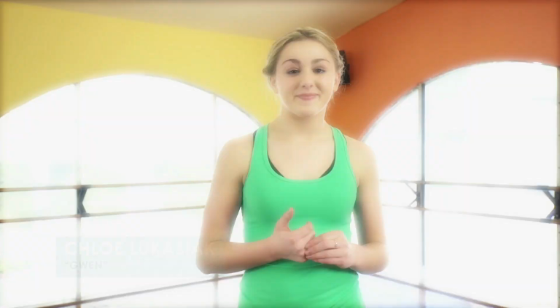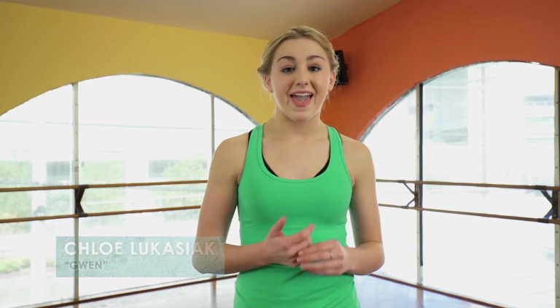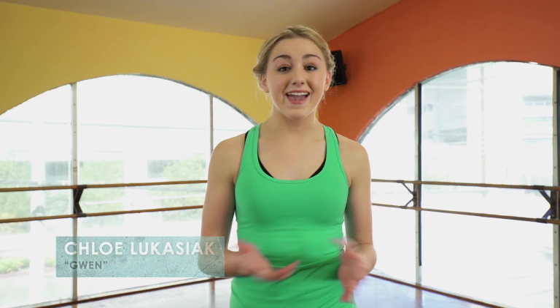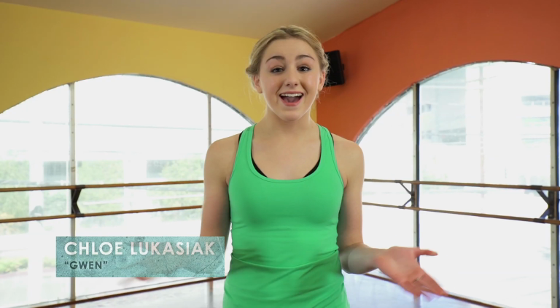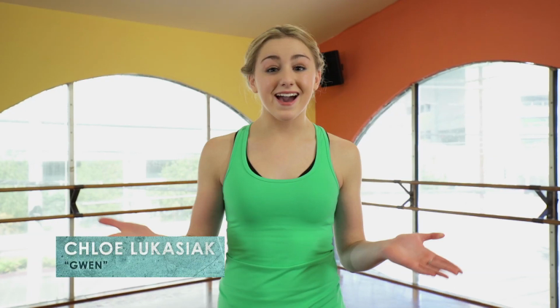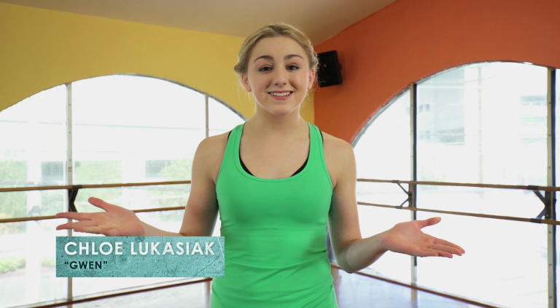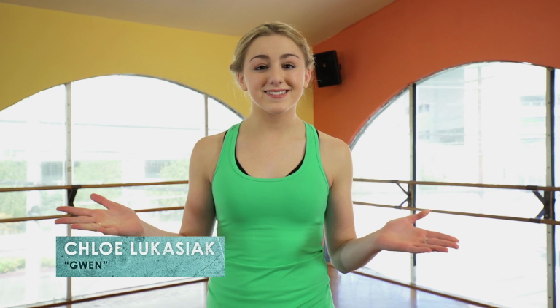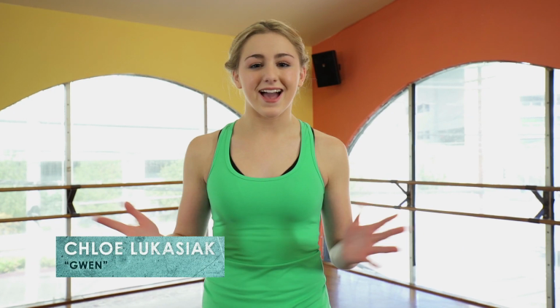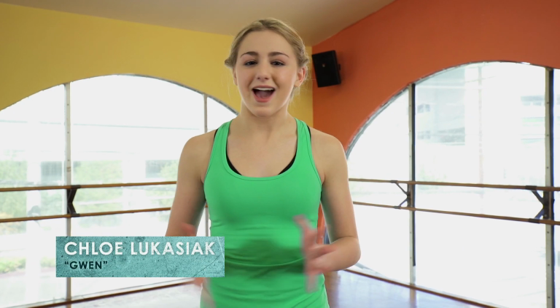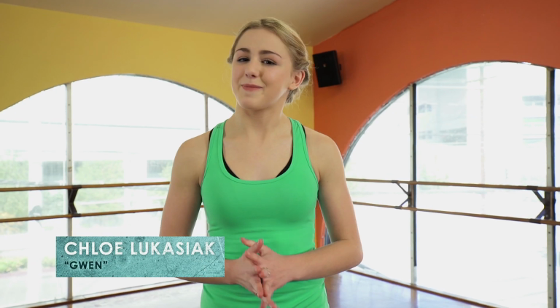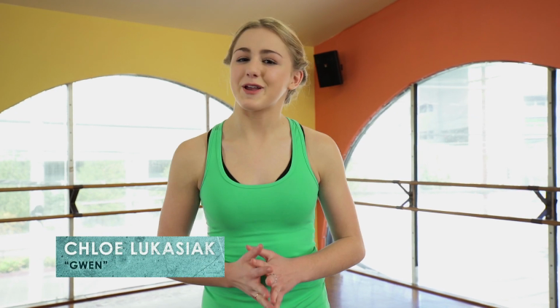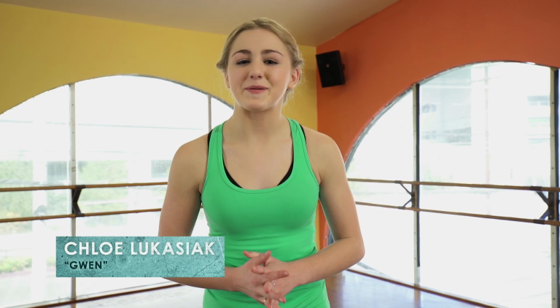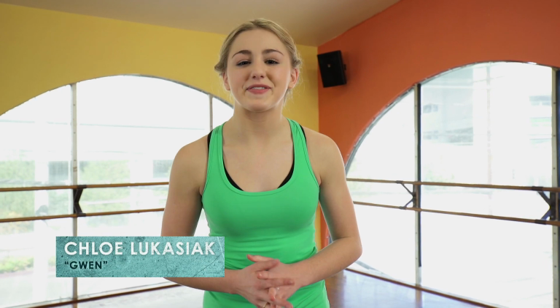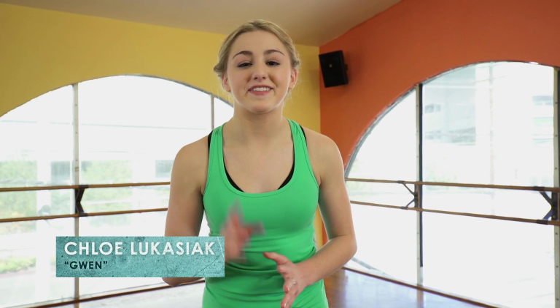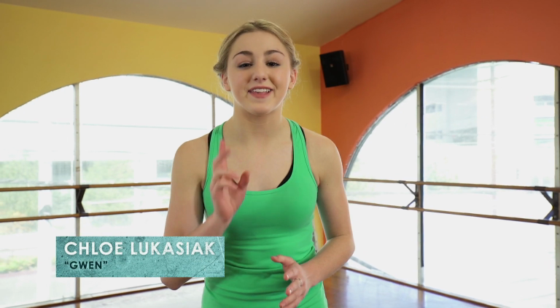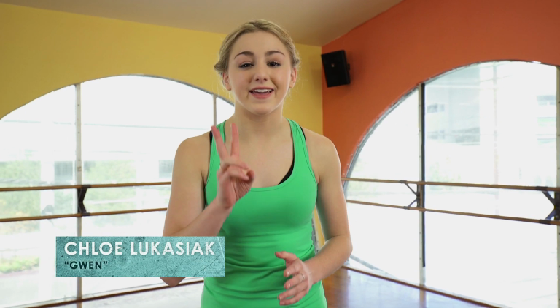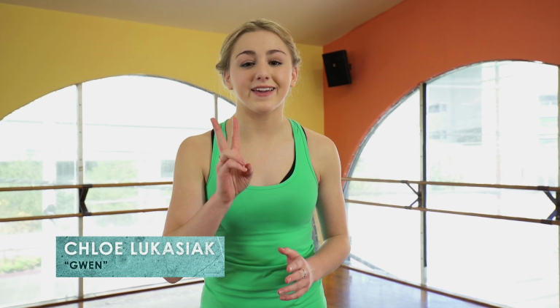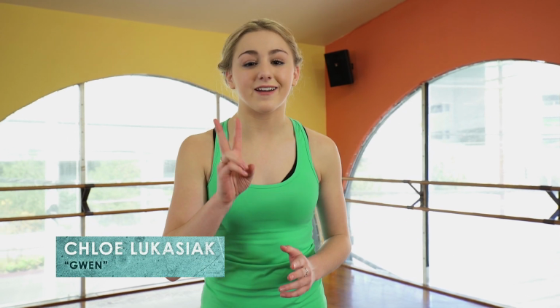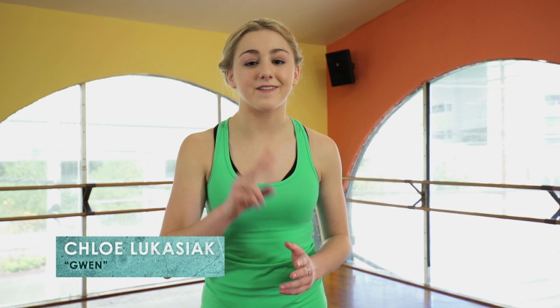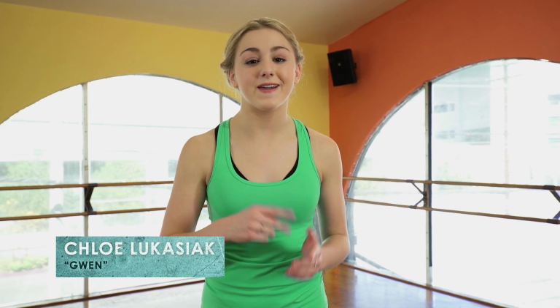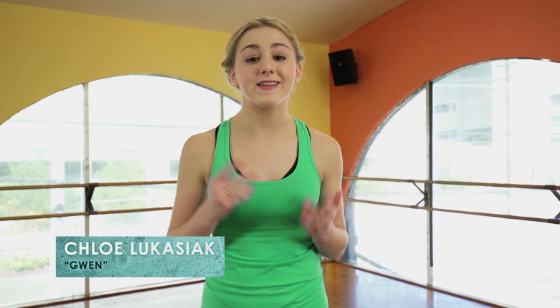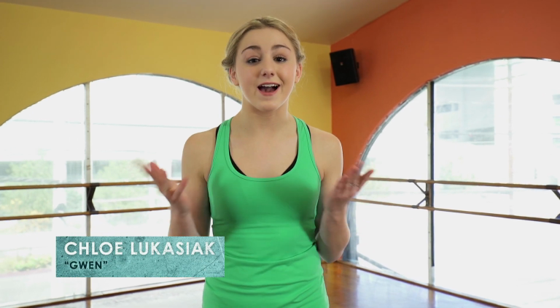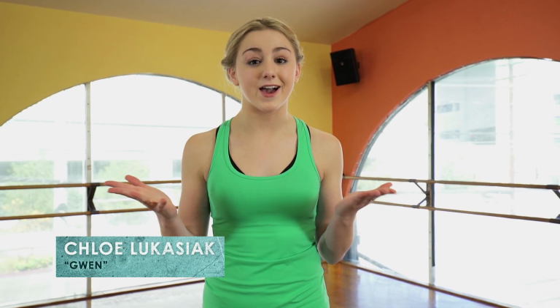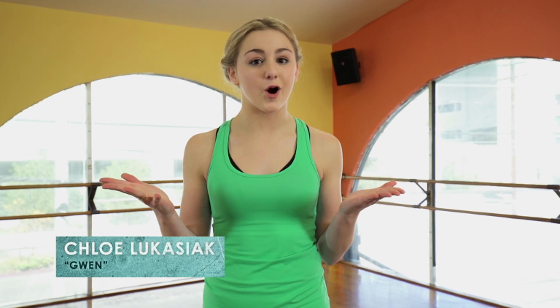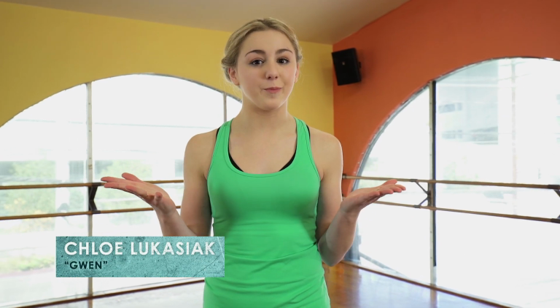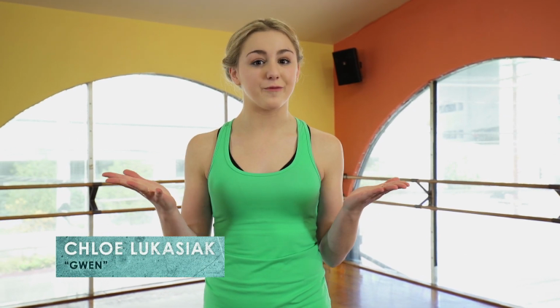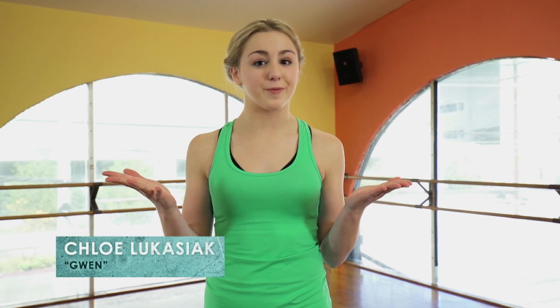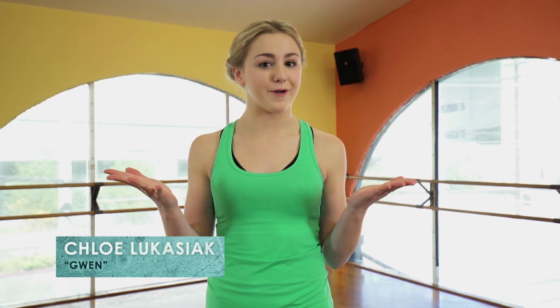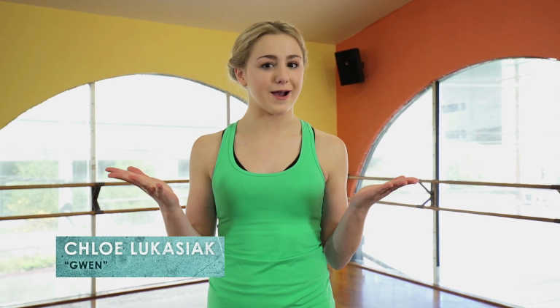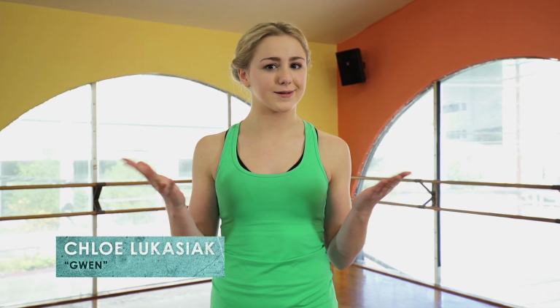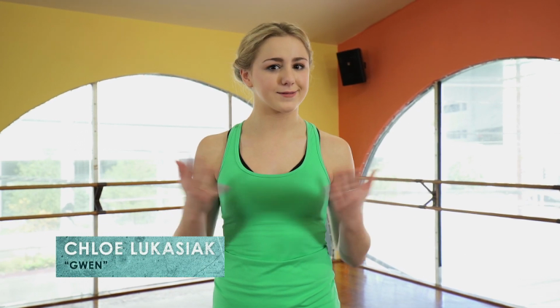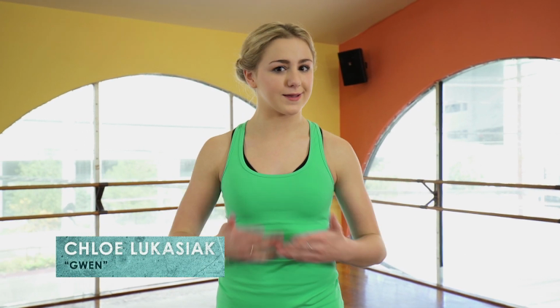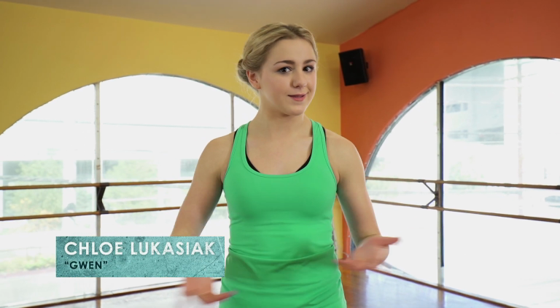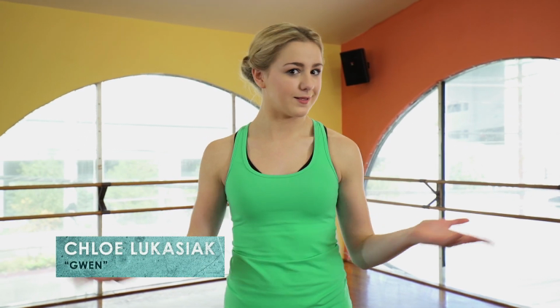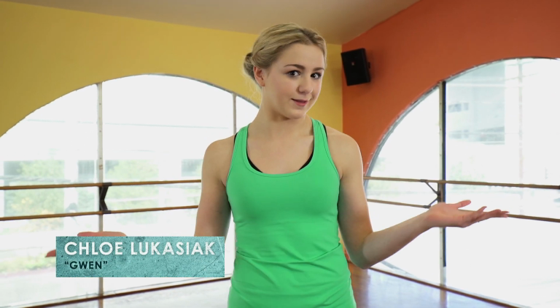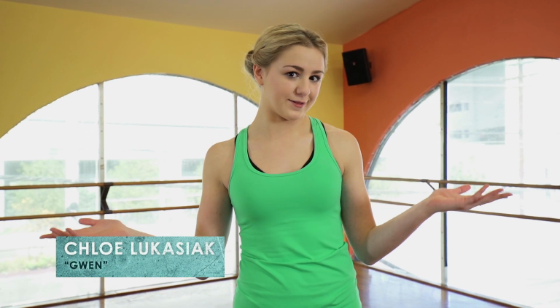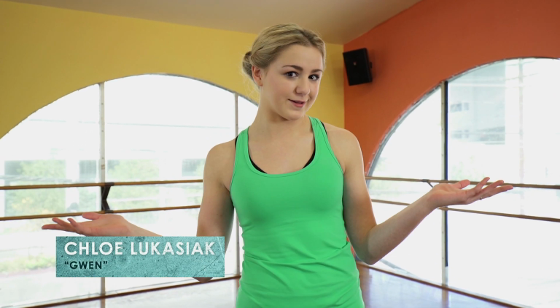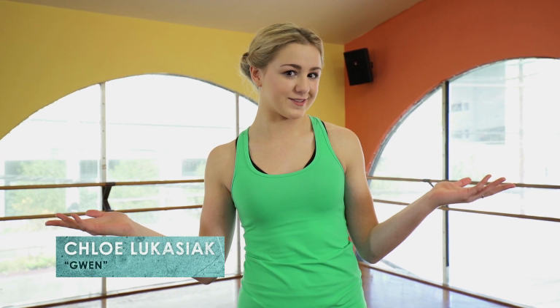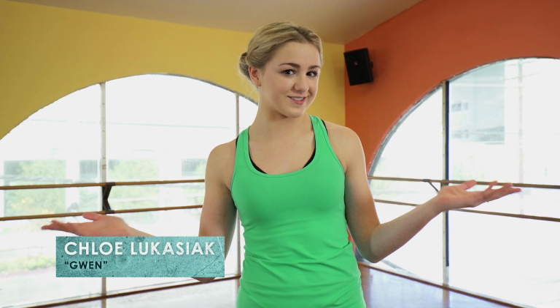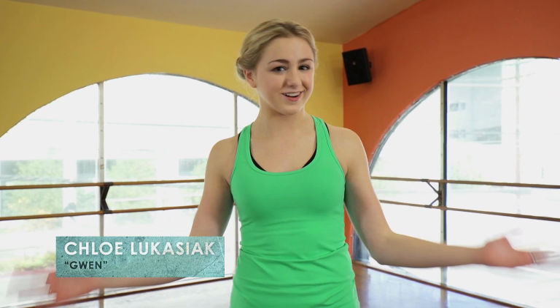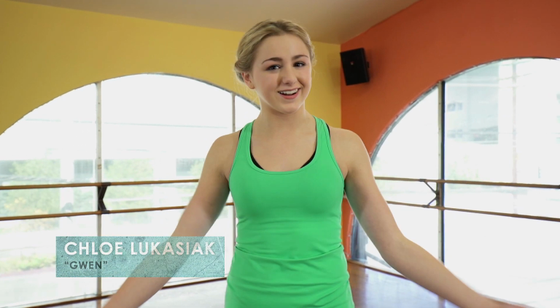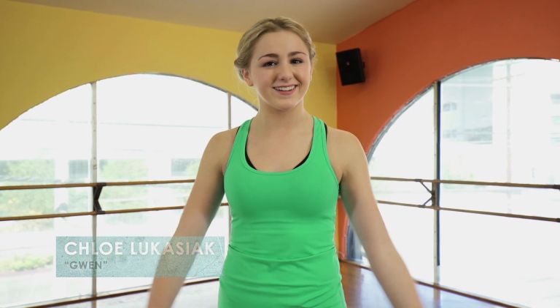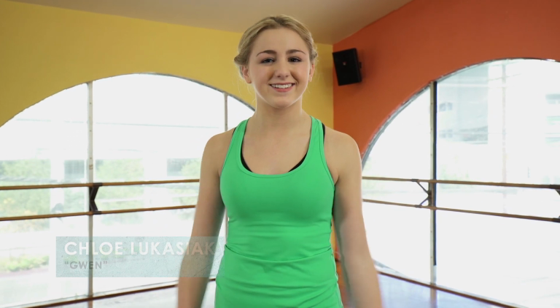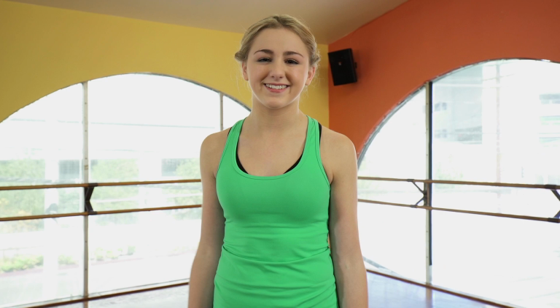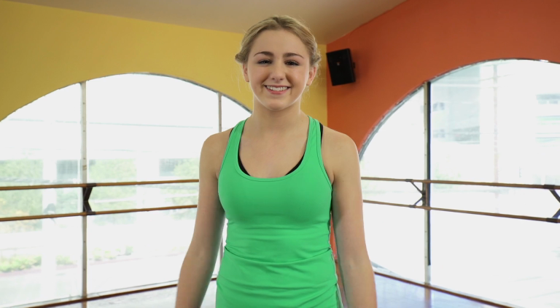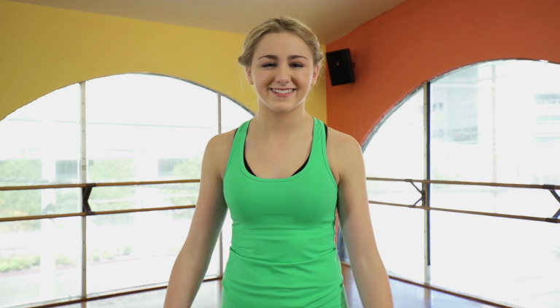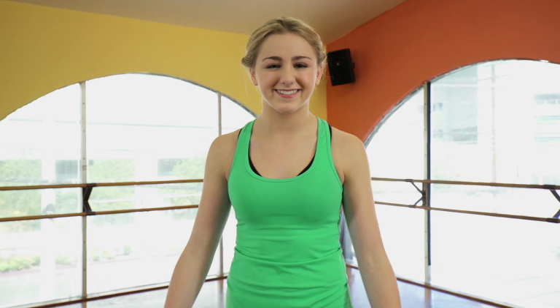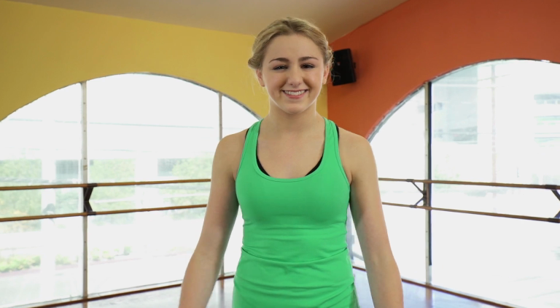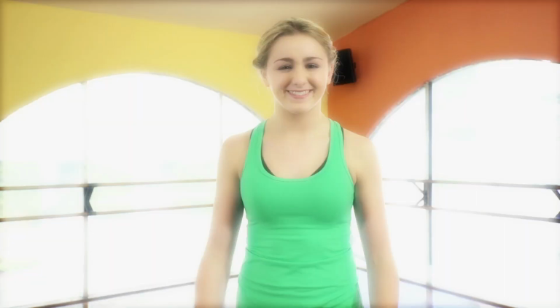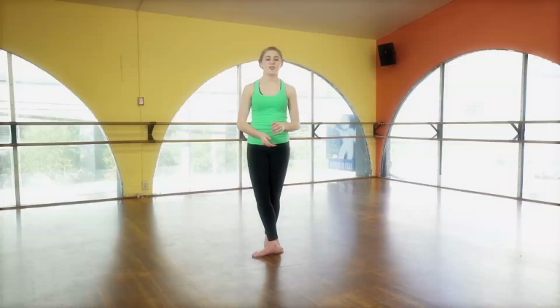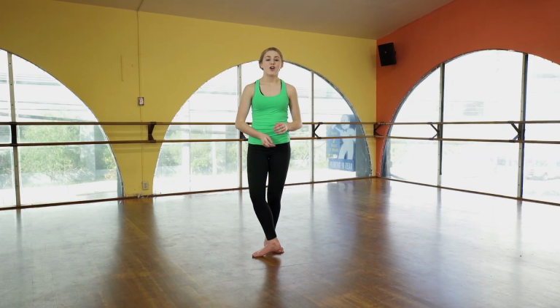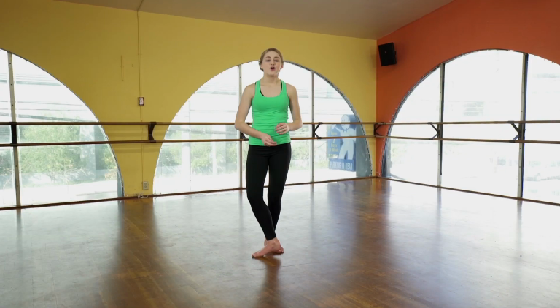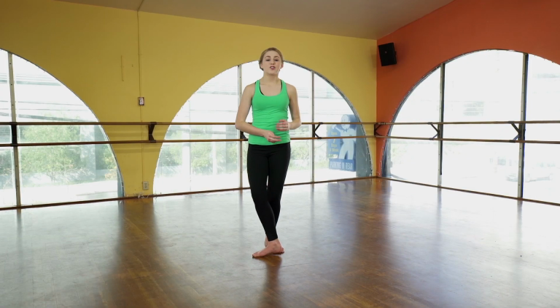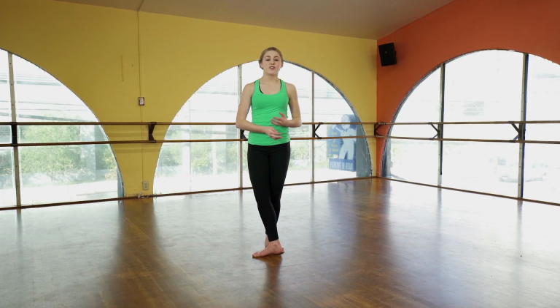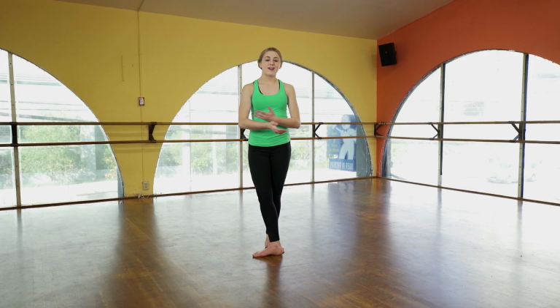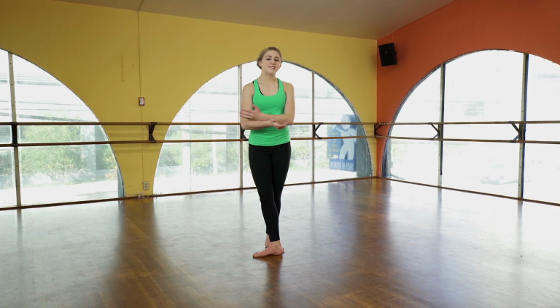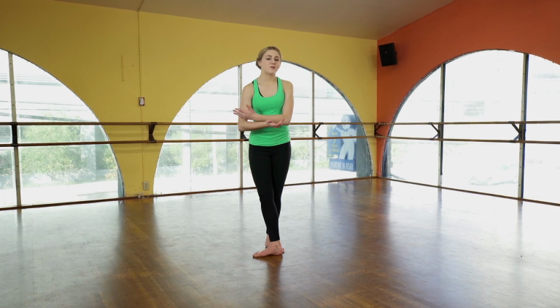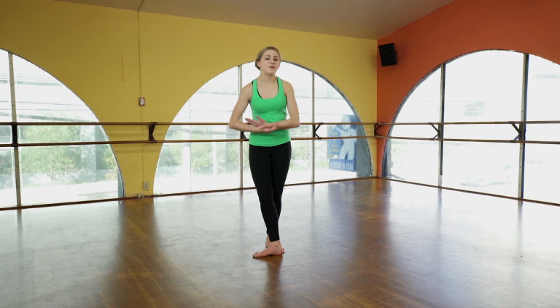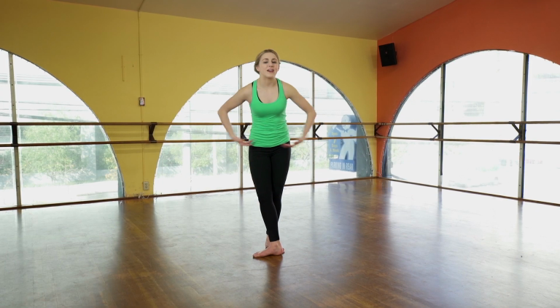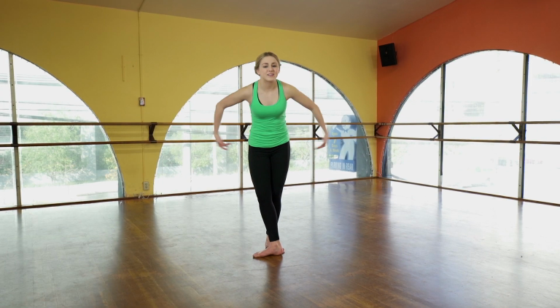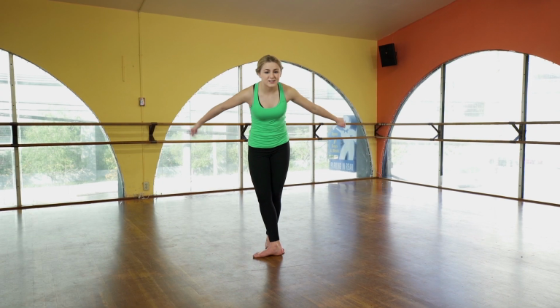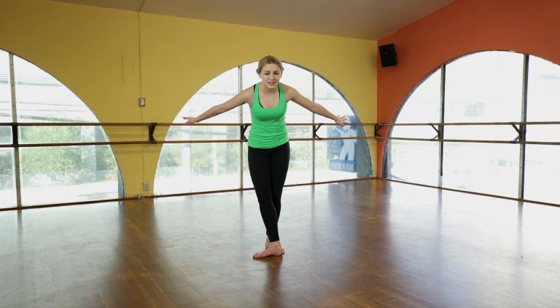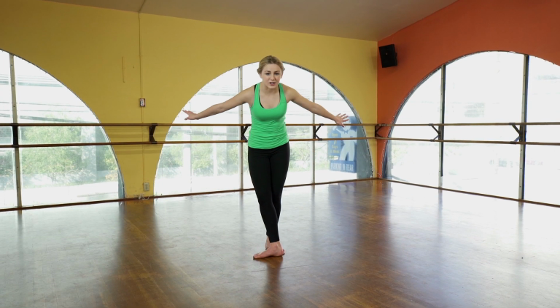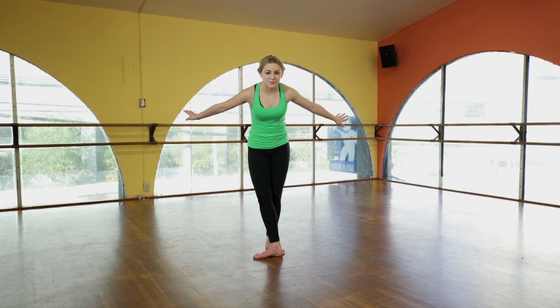Hey guys, I'm here with a second count of eight. I hope you've been practicing. Let's get started. So last time we ended here.